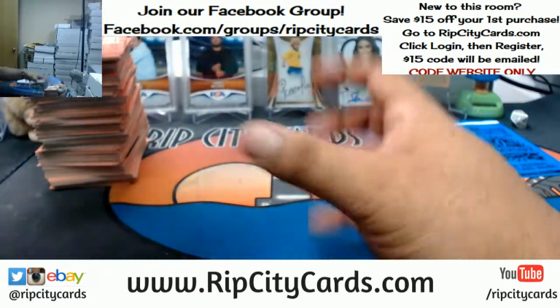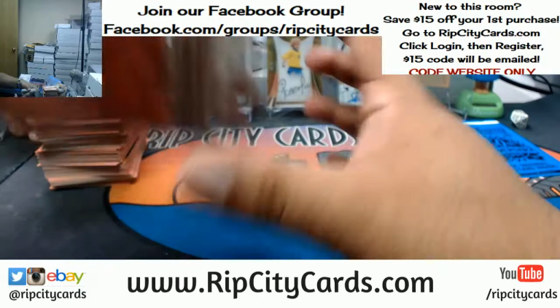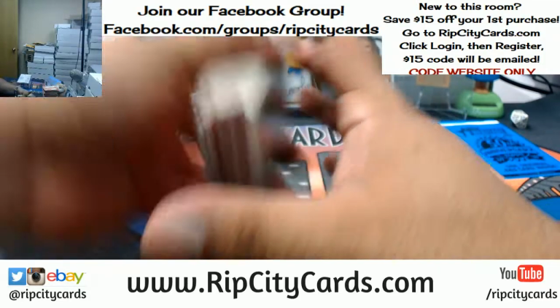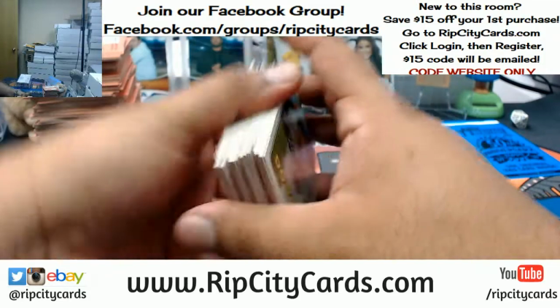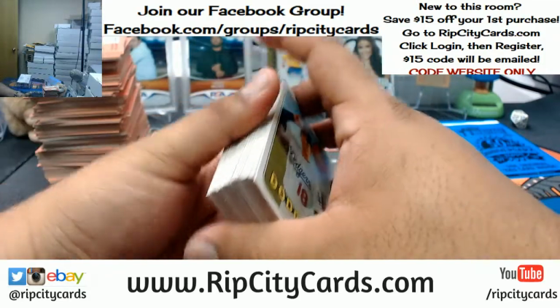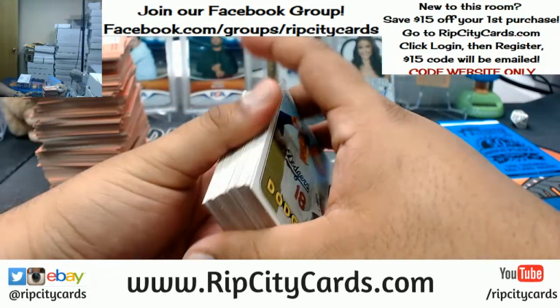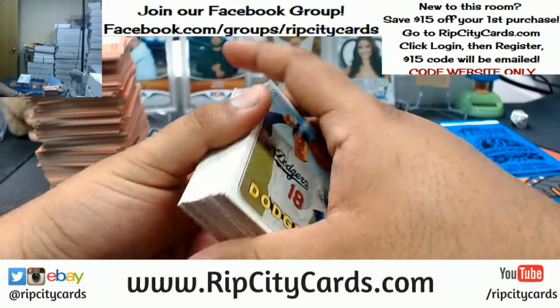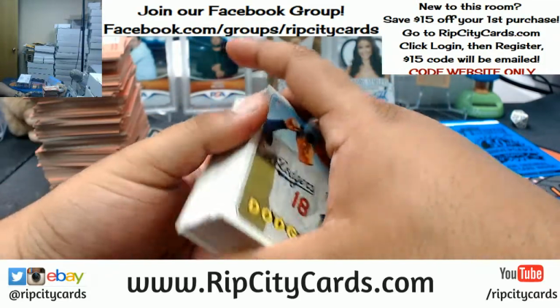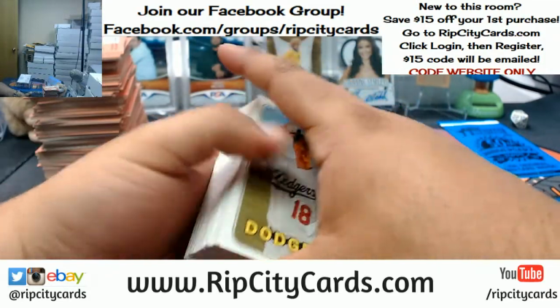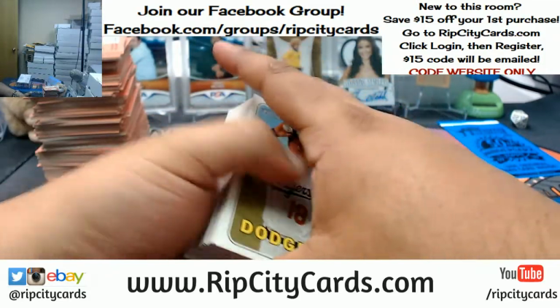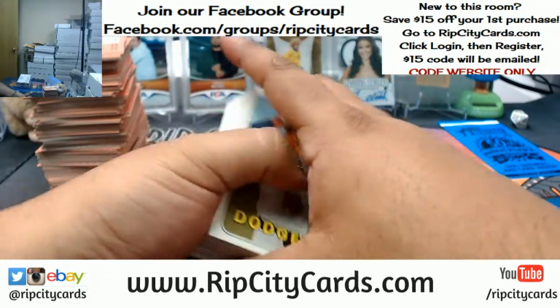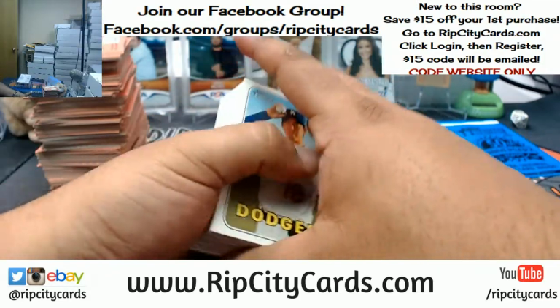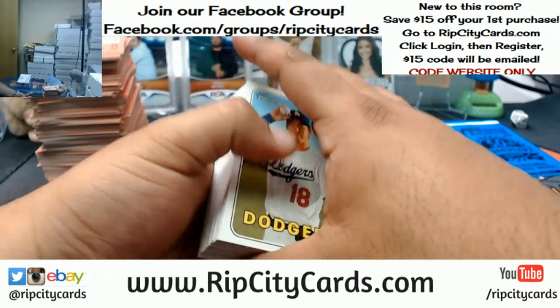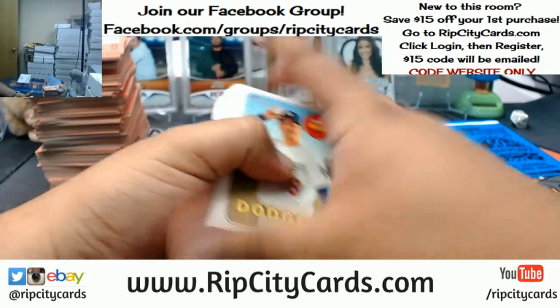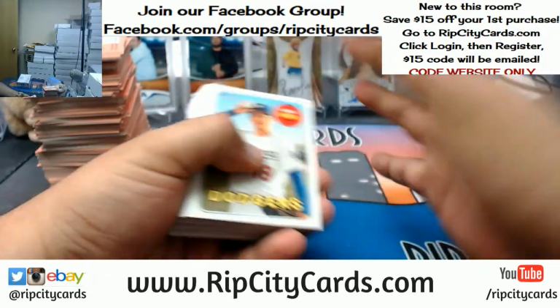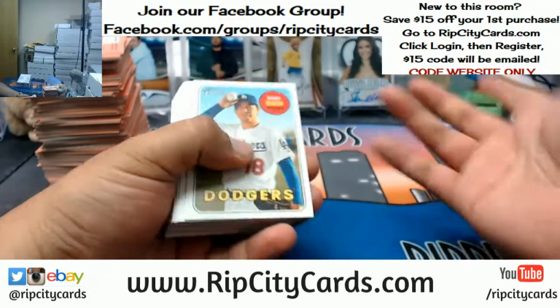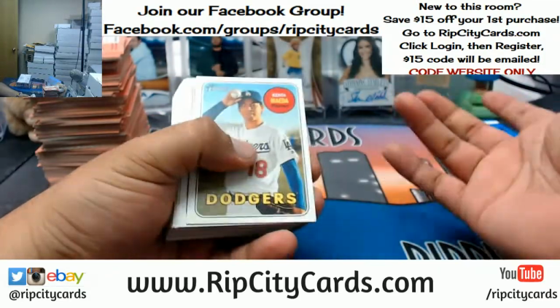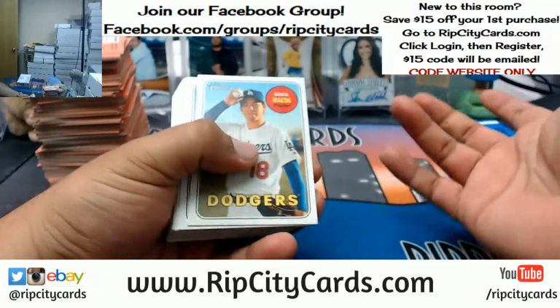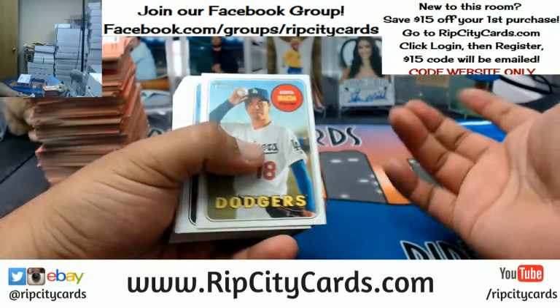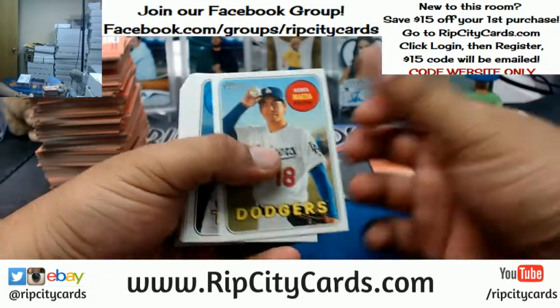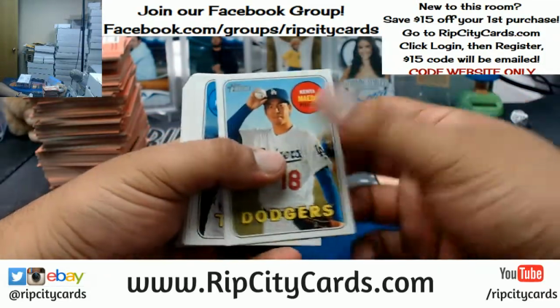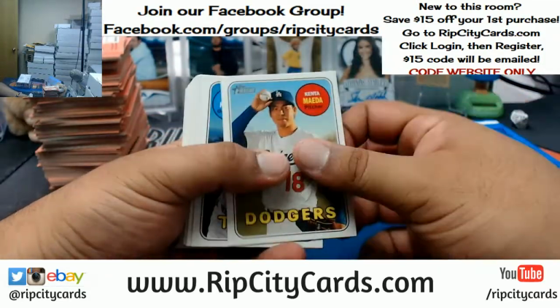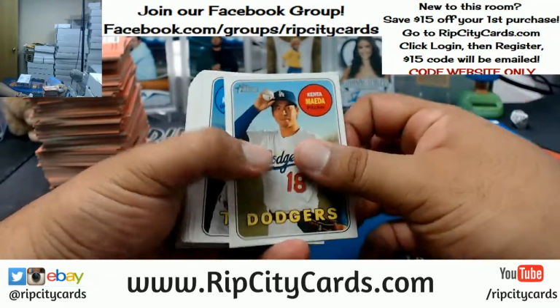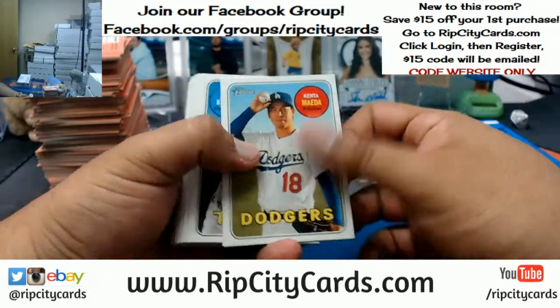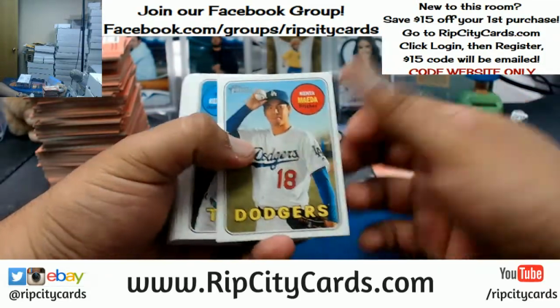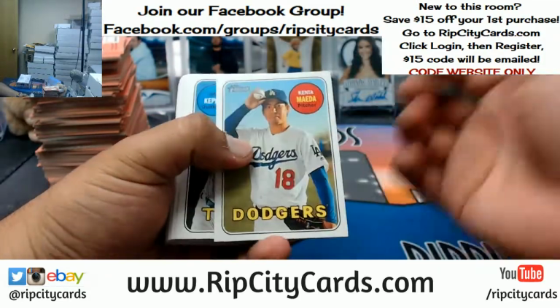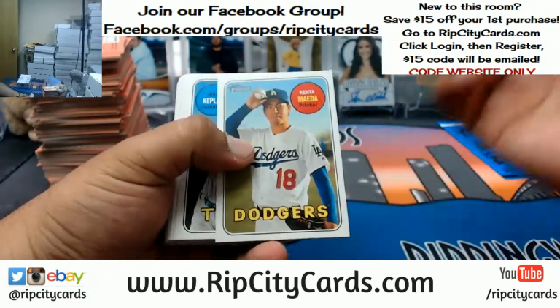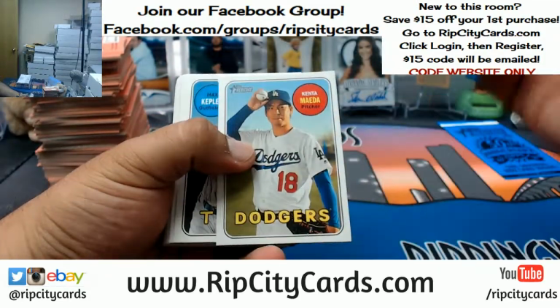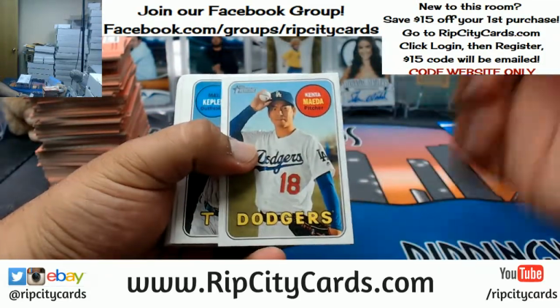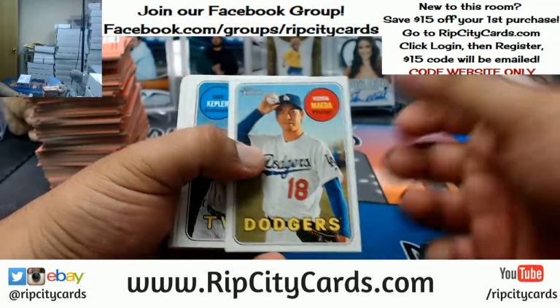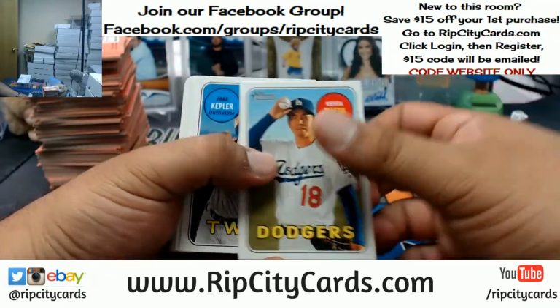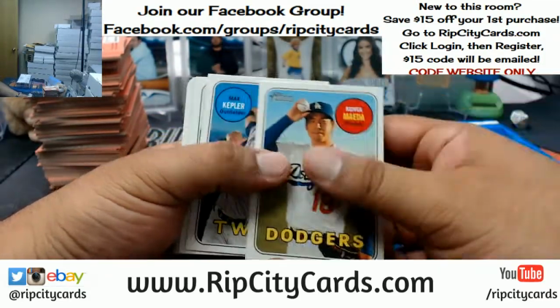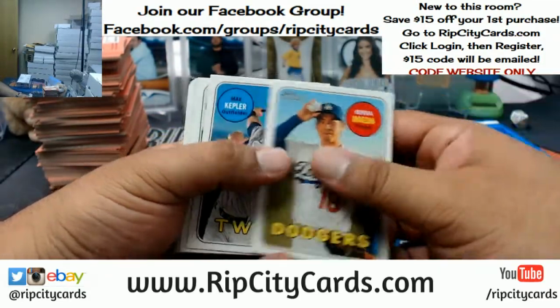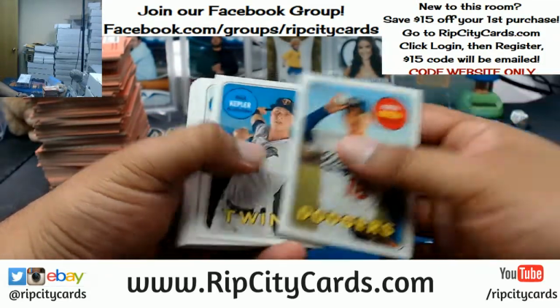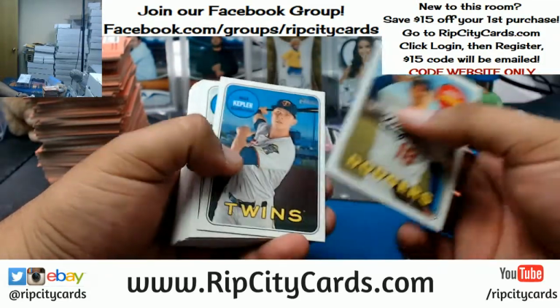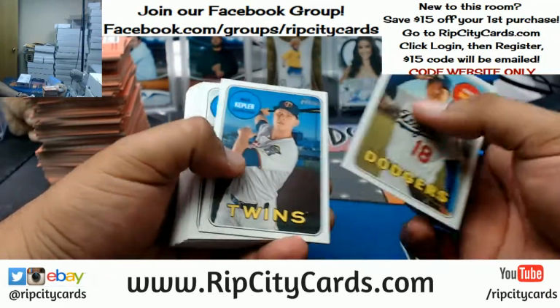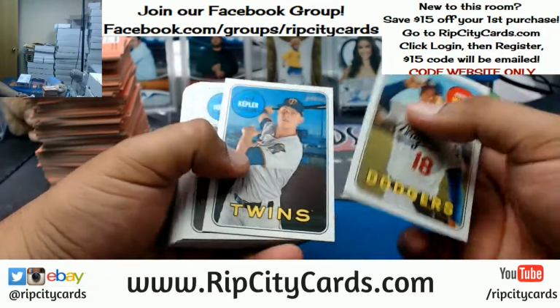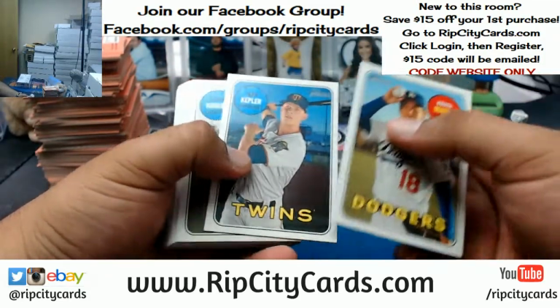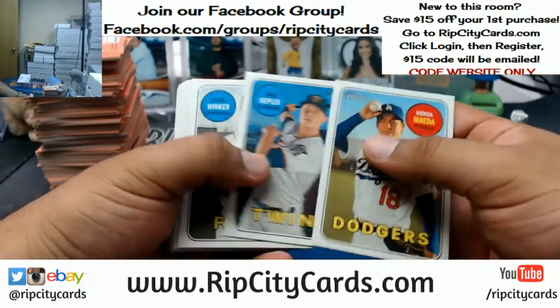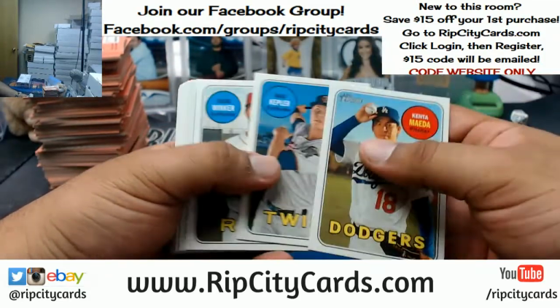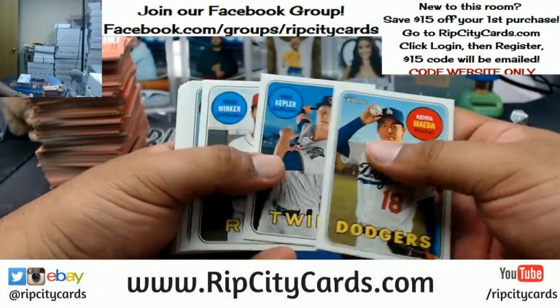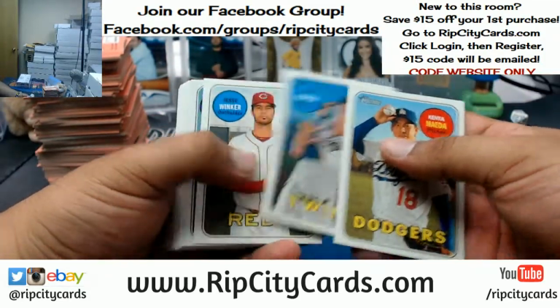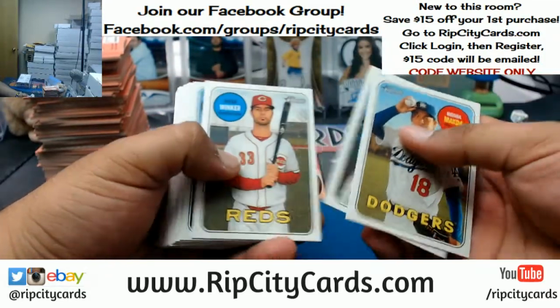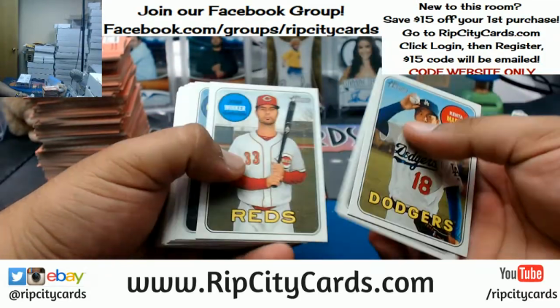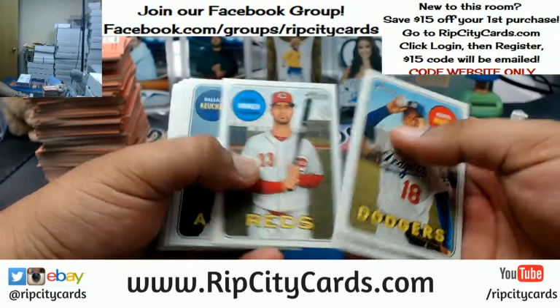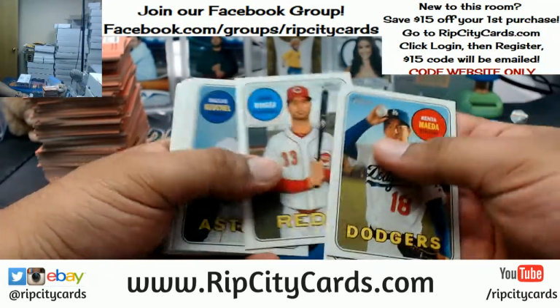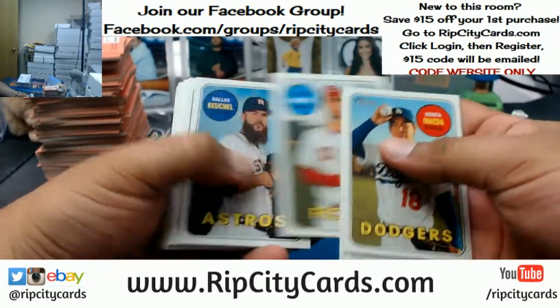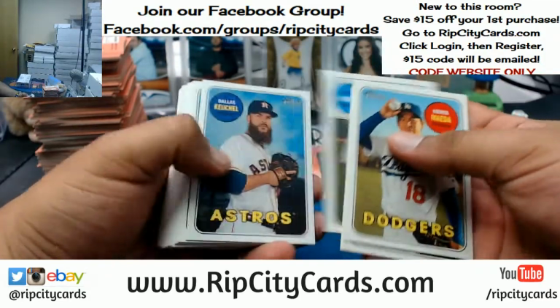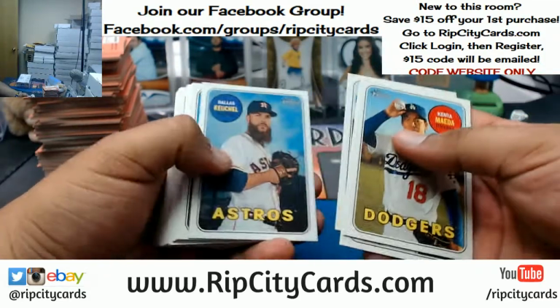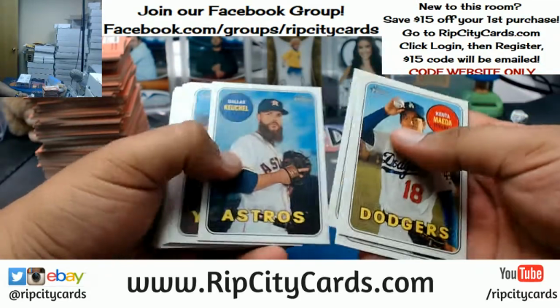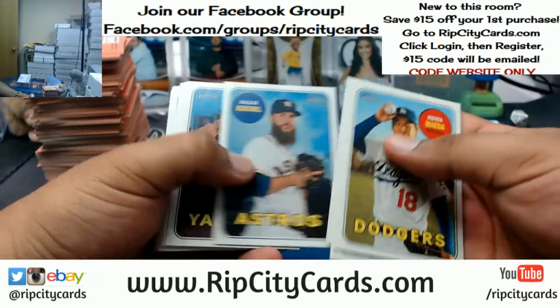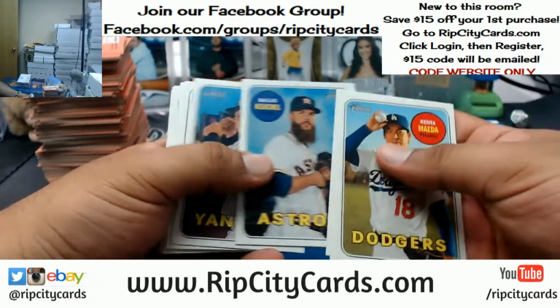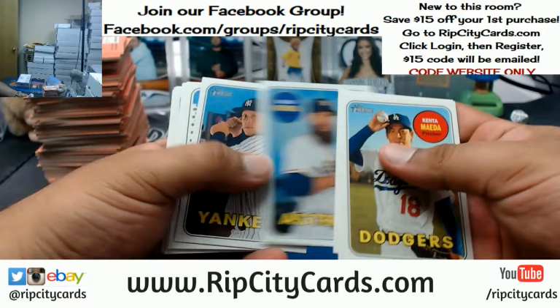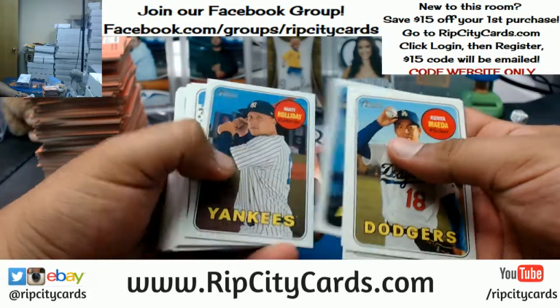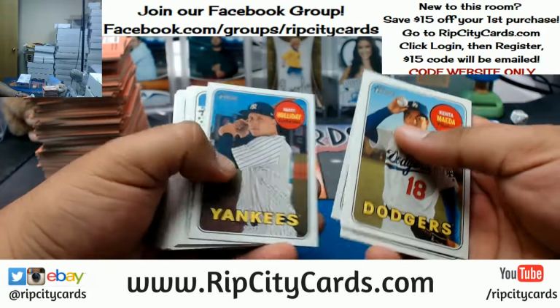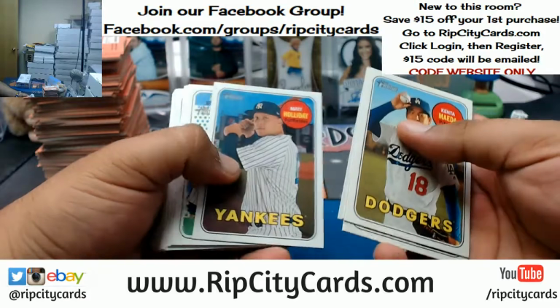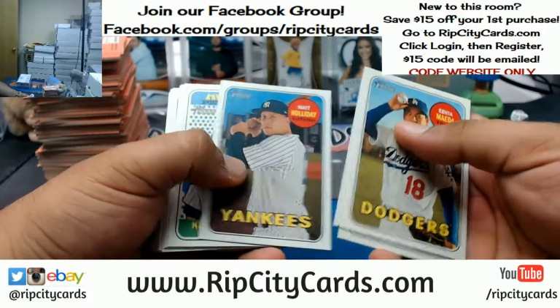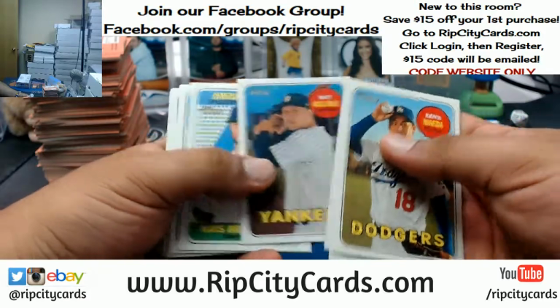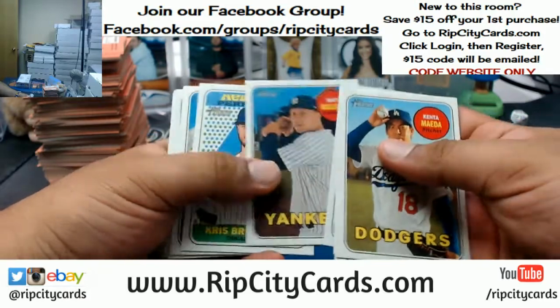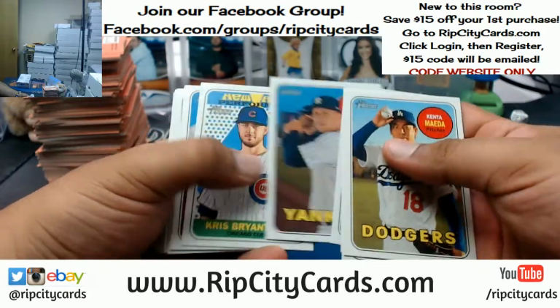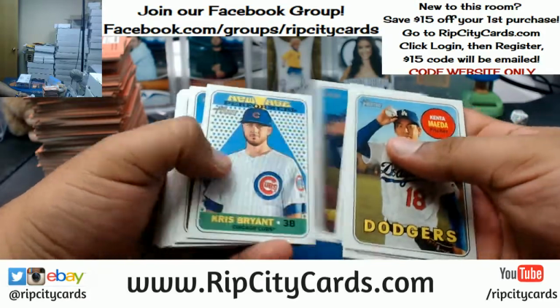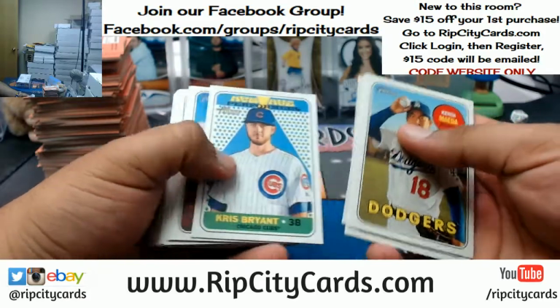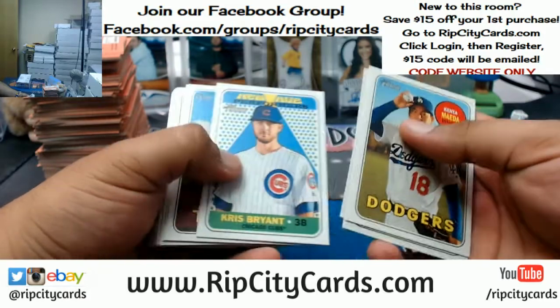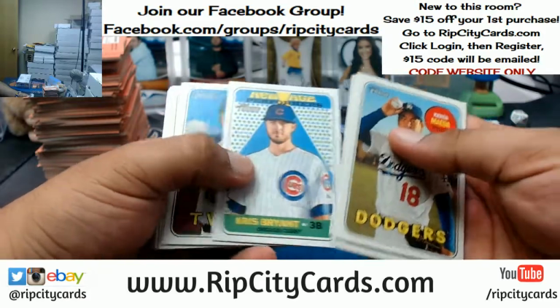Damn, Jason, are you for real? You got to pay that bill, dog. I tried to tell you. Alright, good luck, my man. Let's see what we get here.